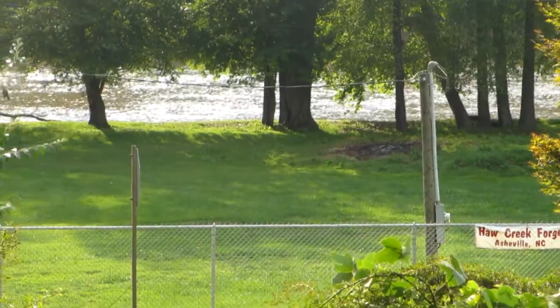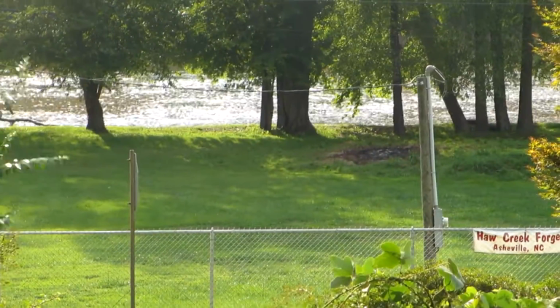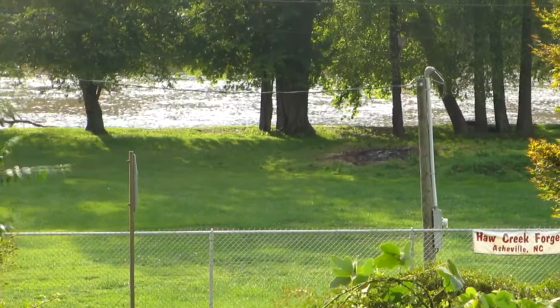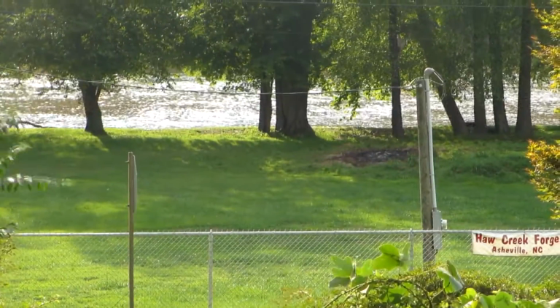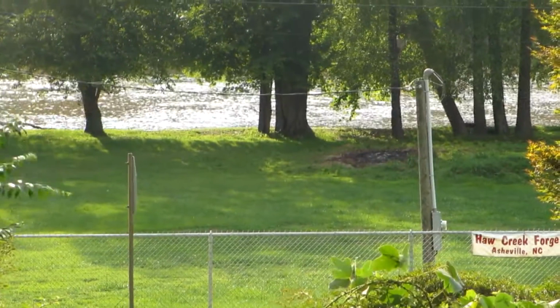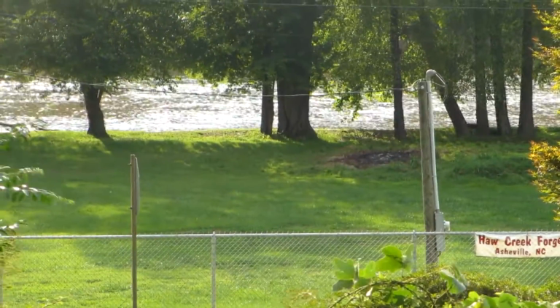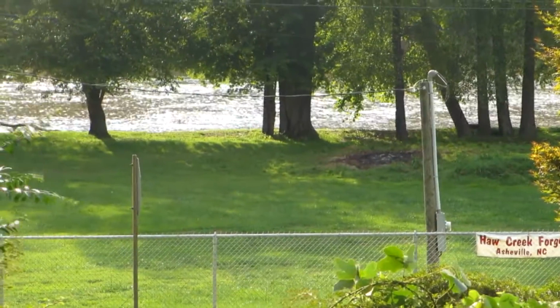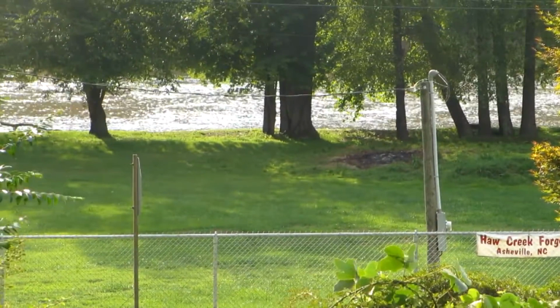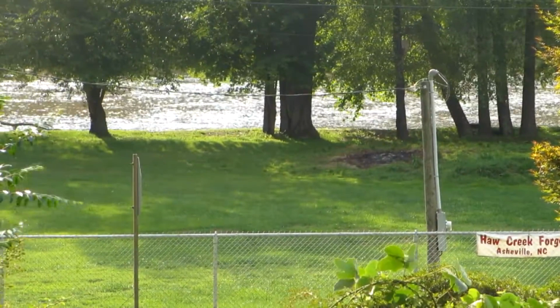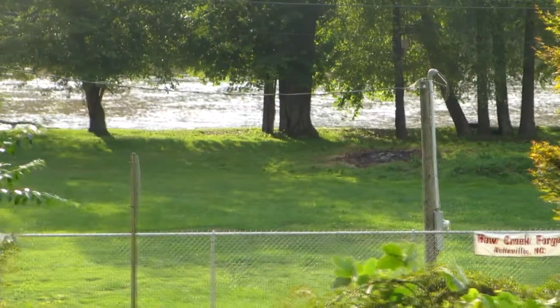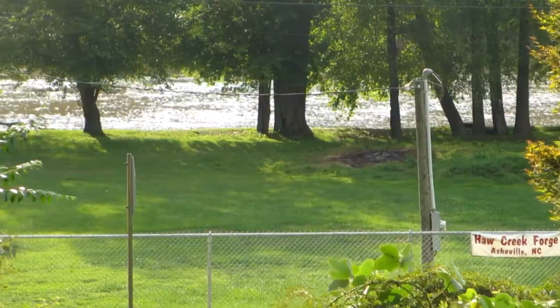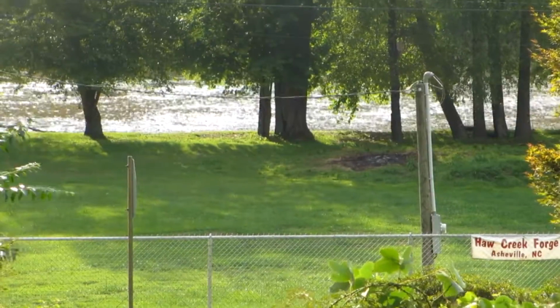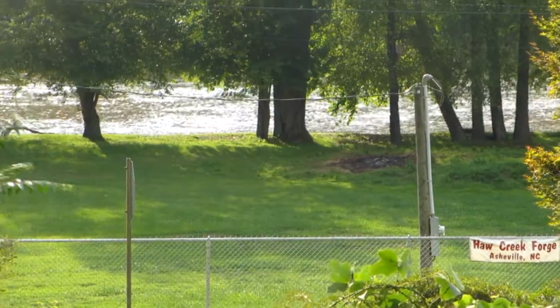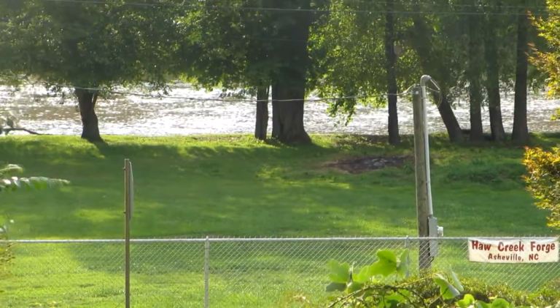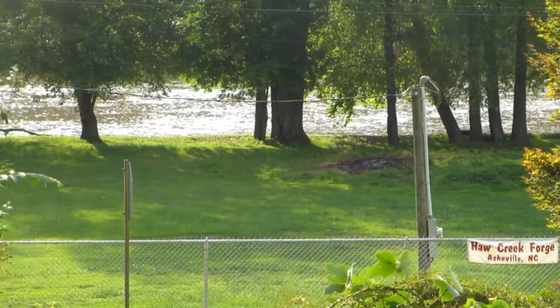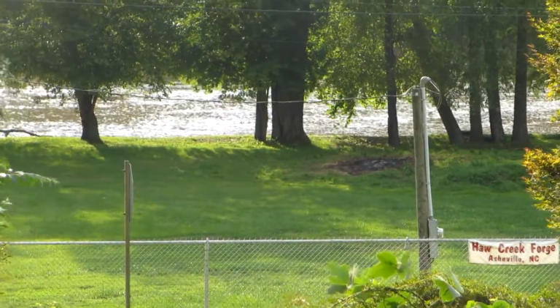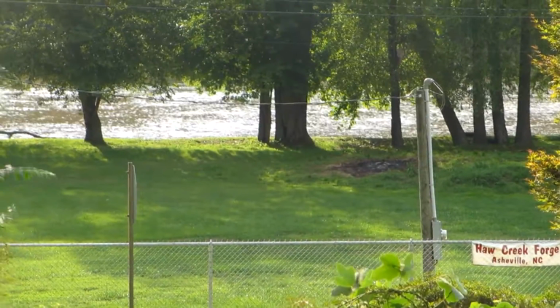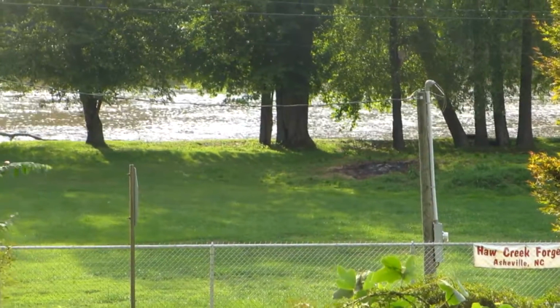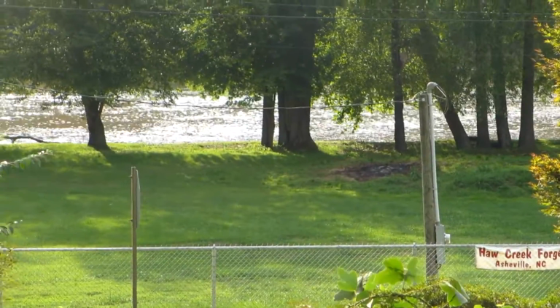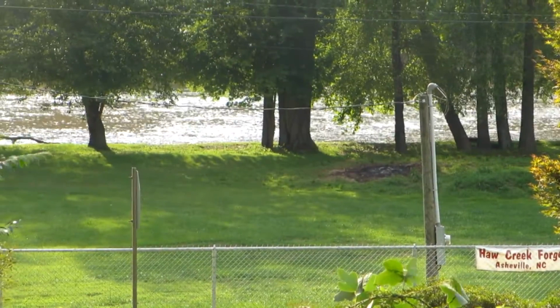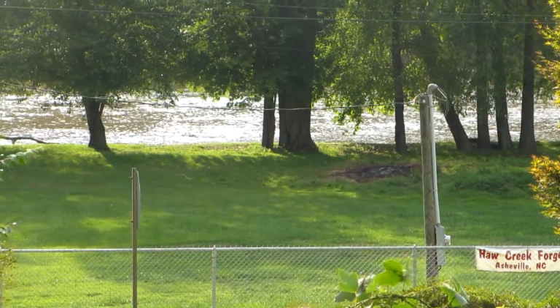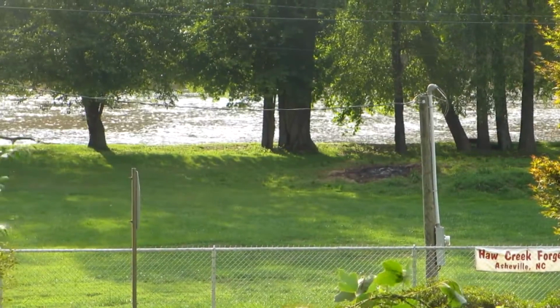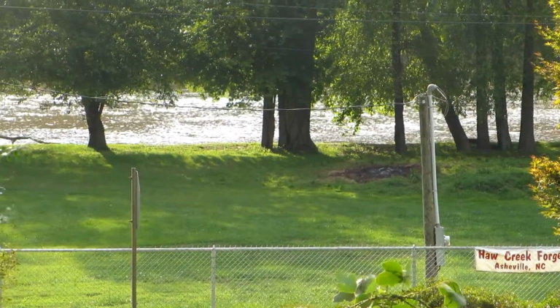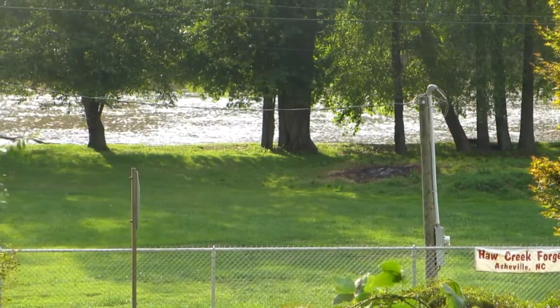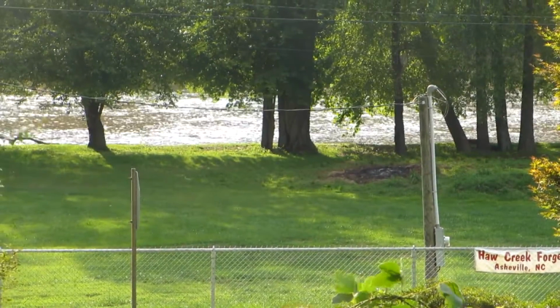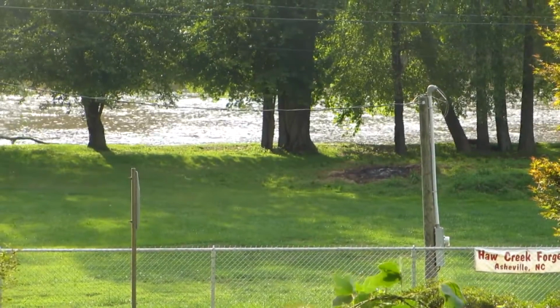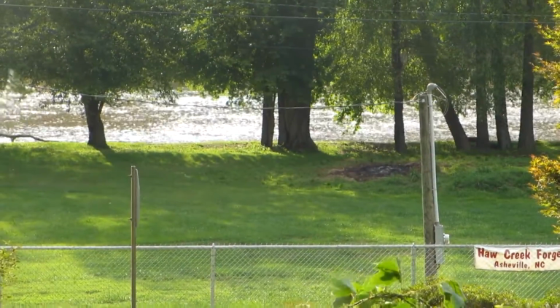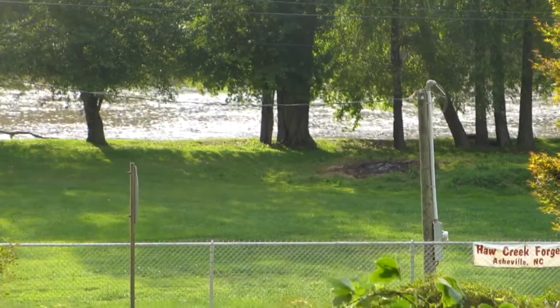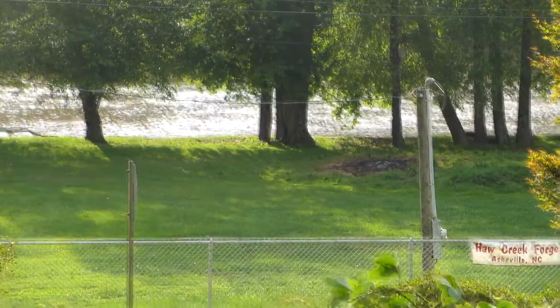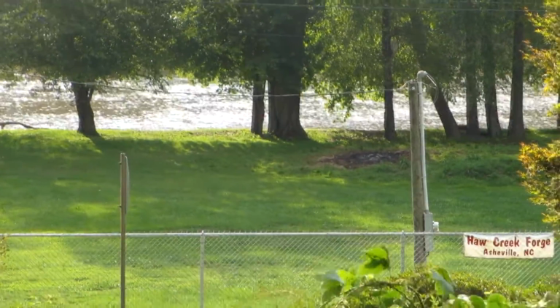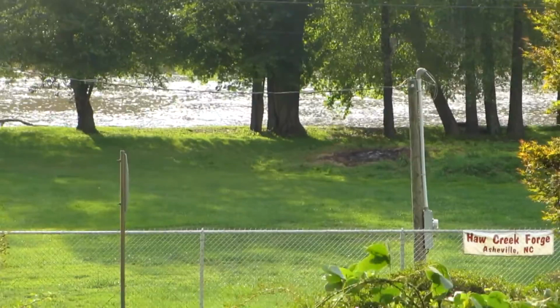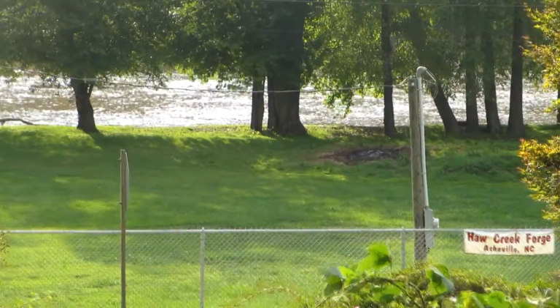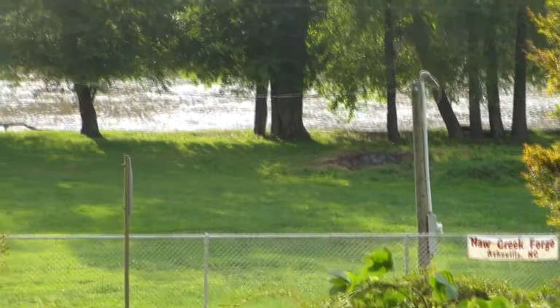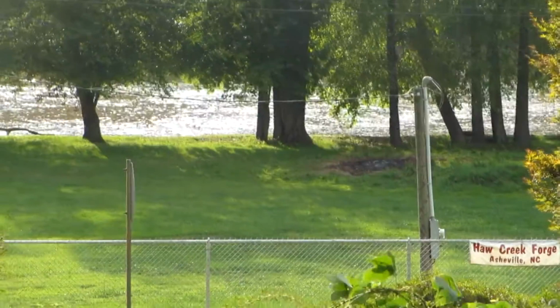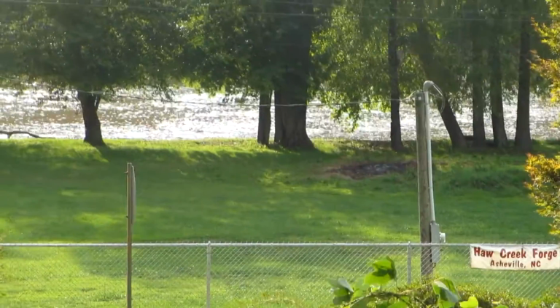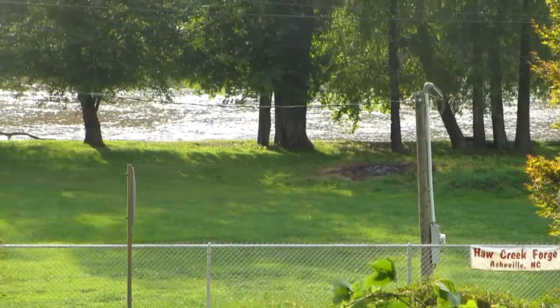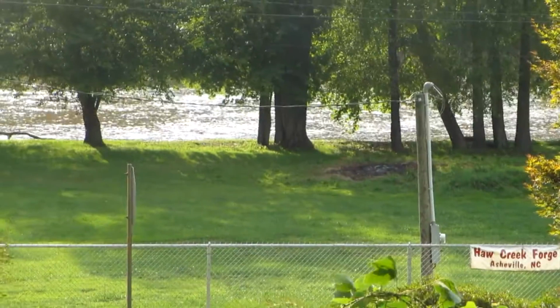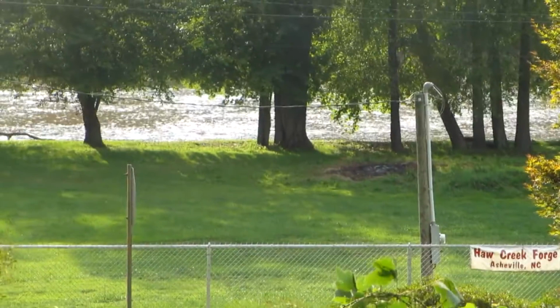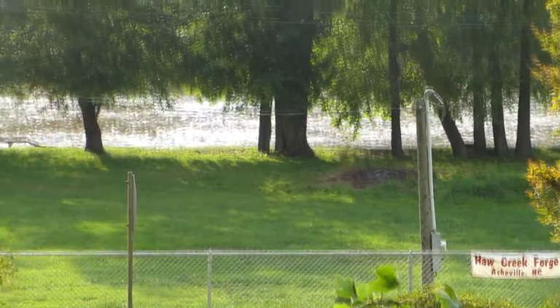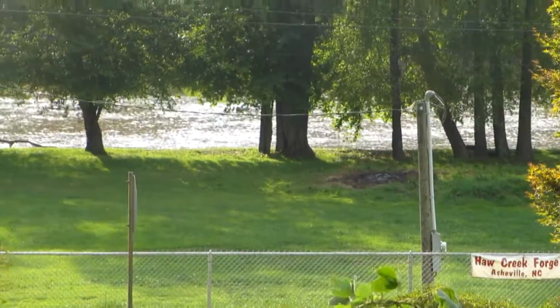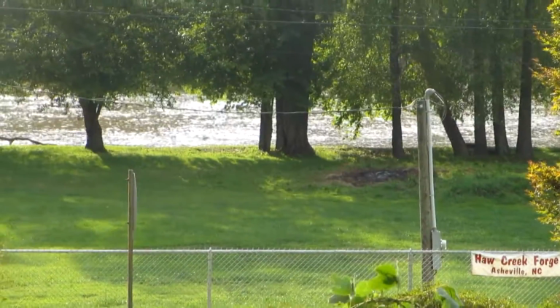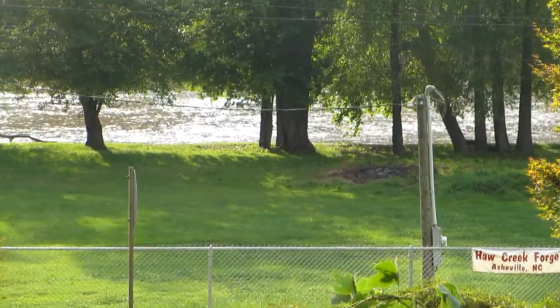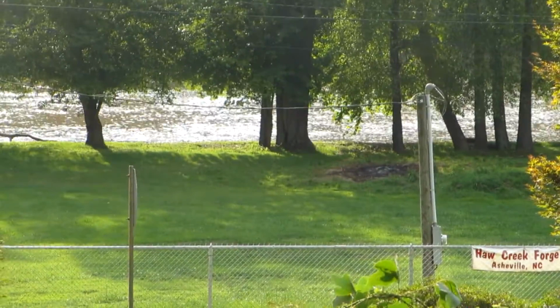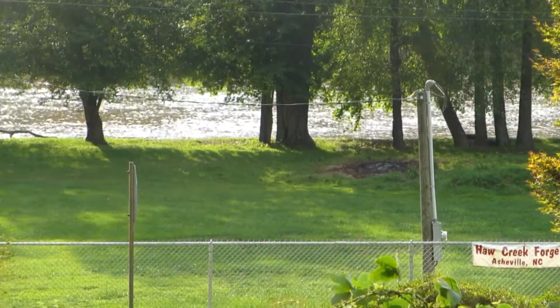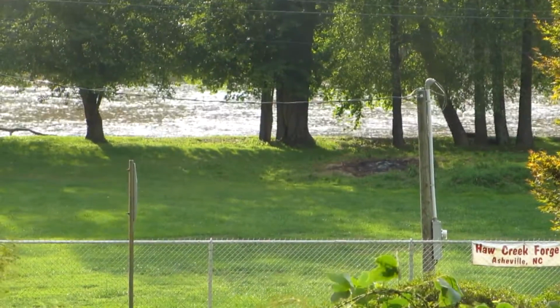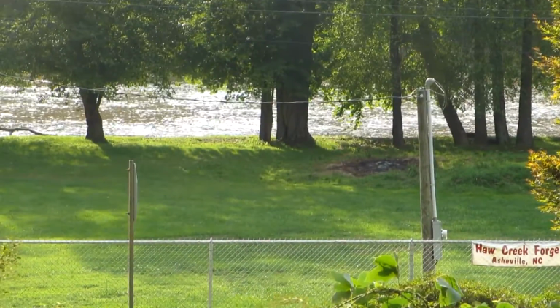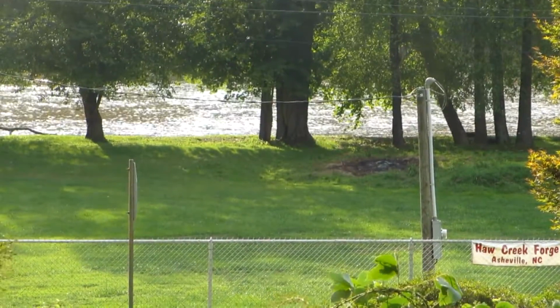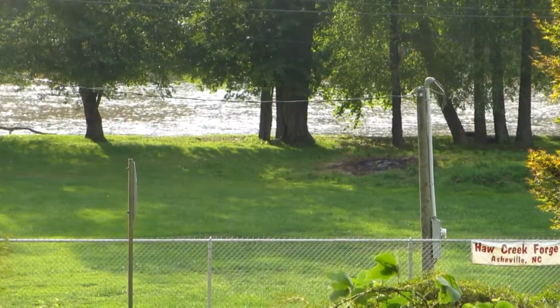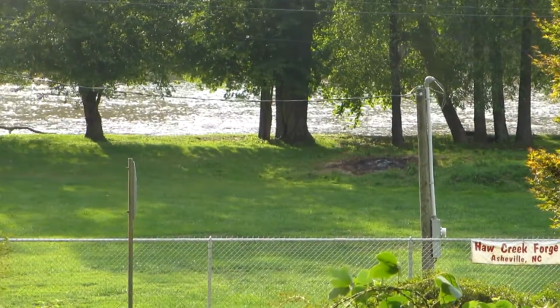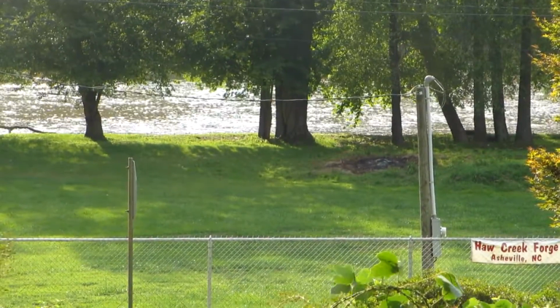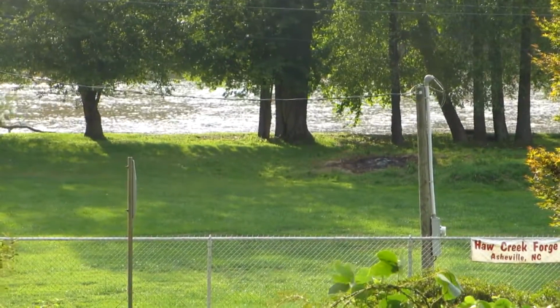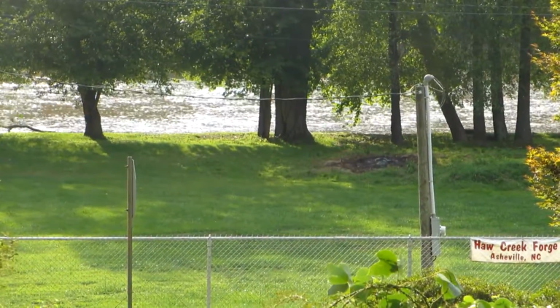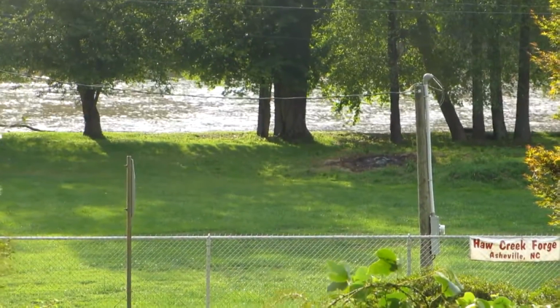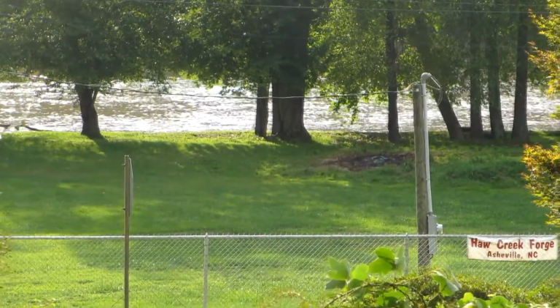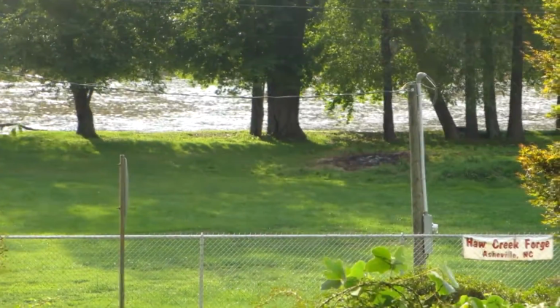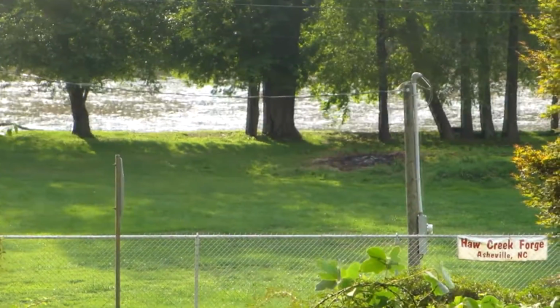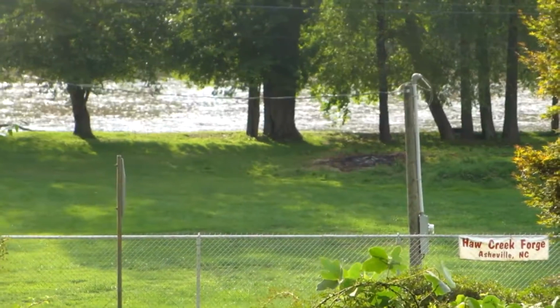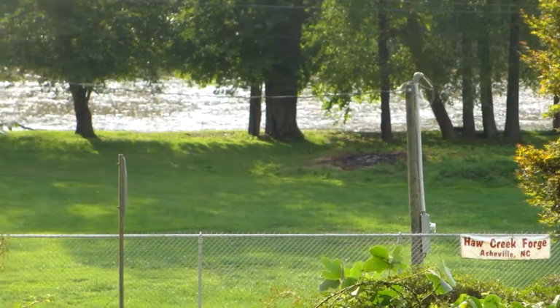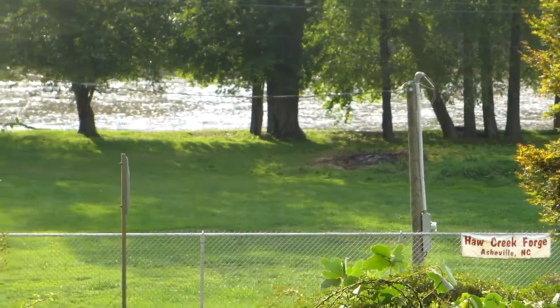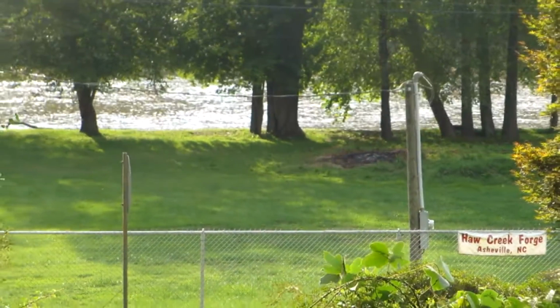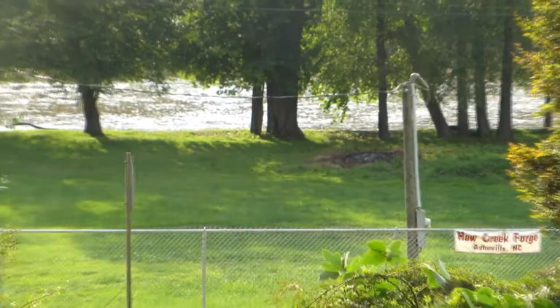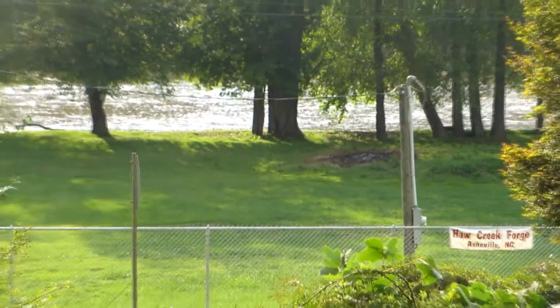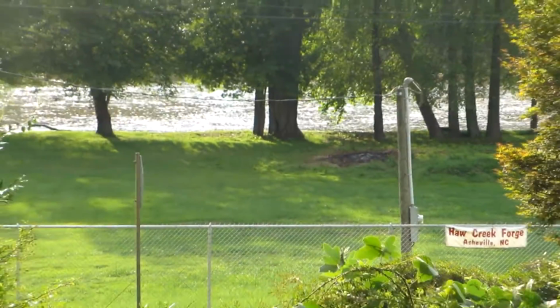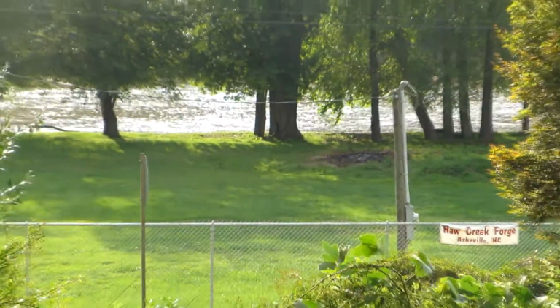This is a walkthrough of 1941 Riverside Drive. Here's a view of the river from the front yard.